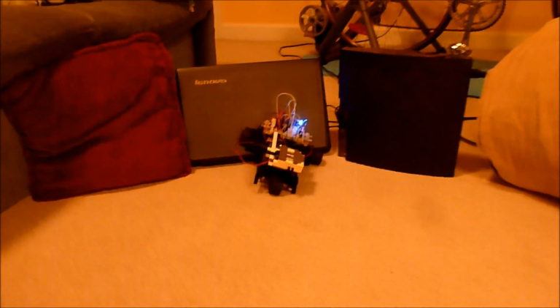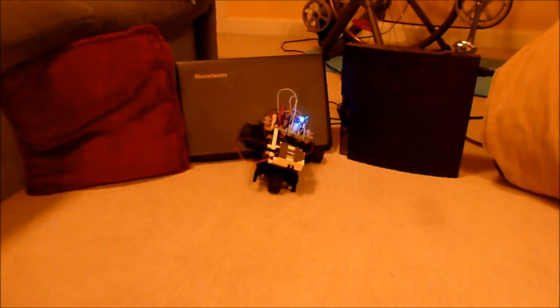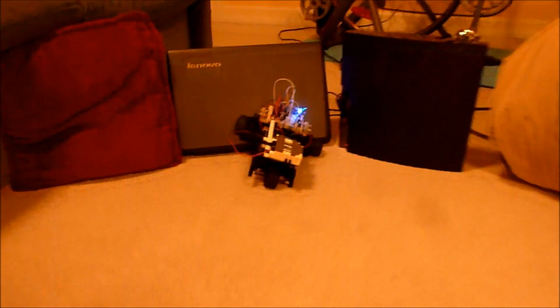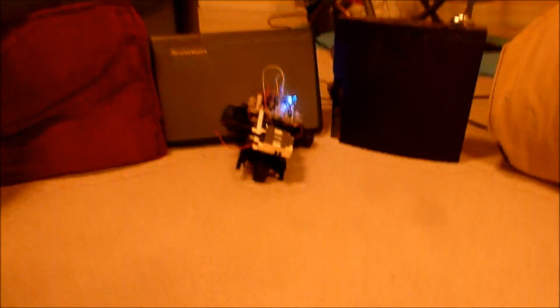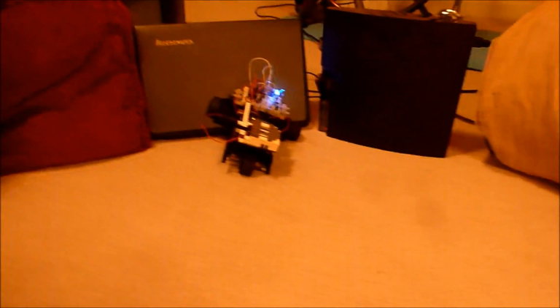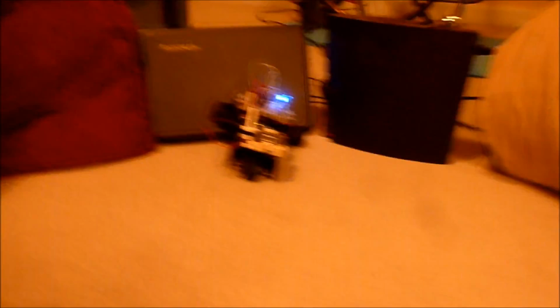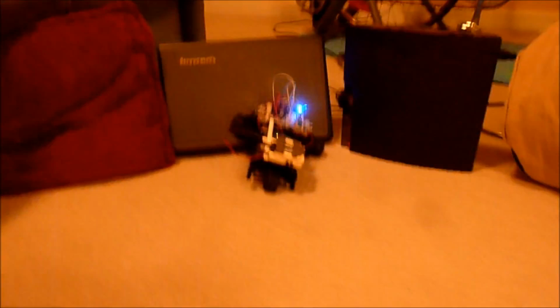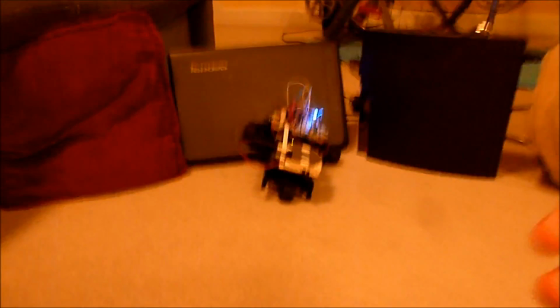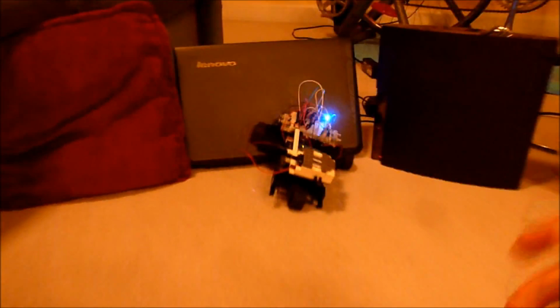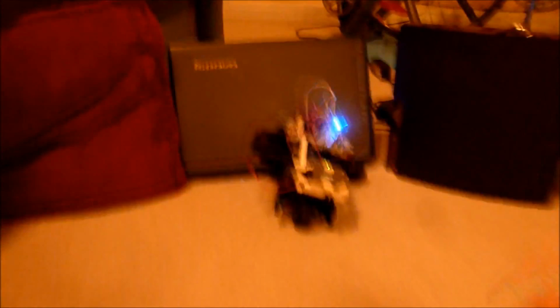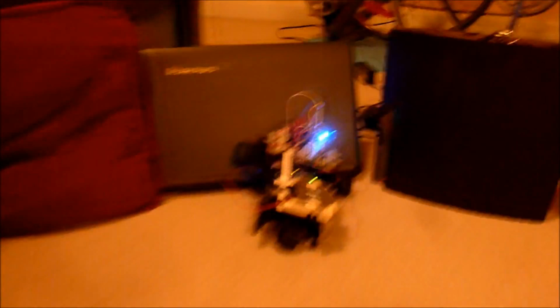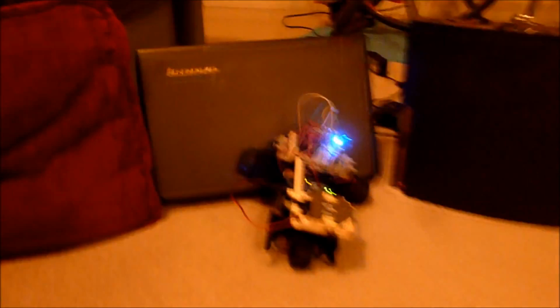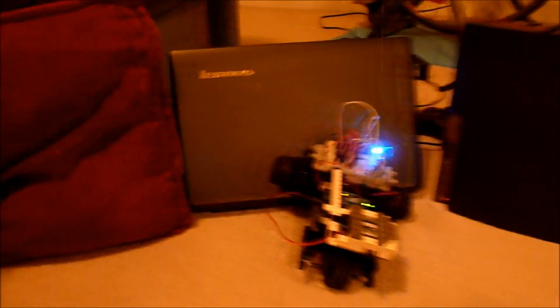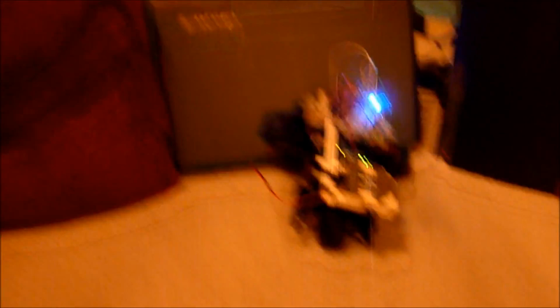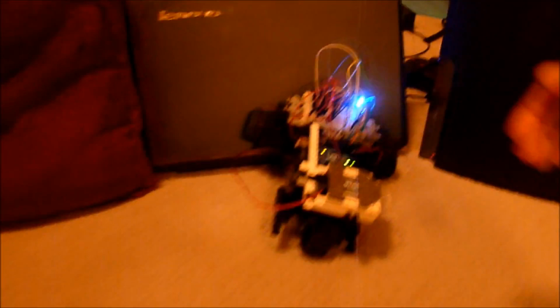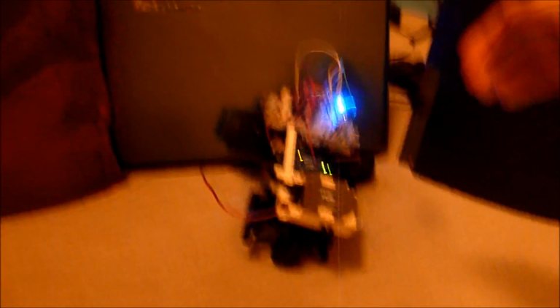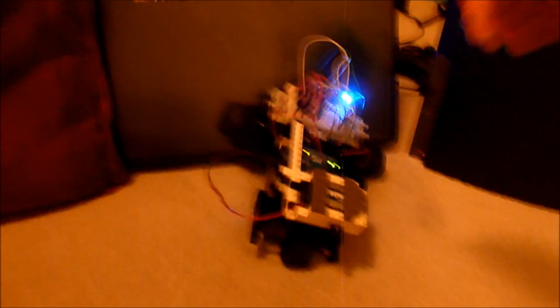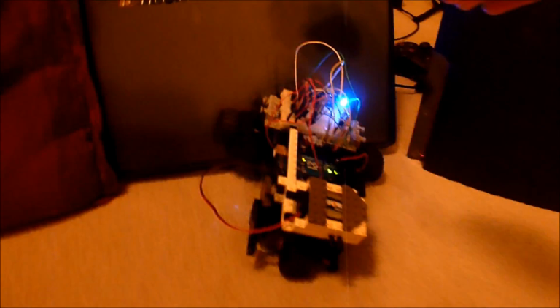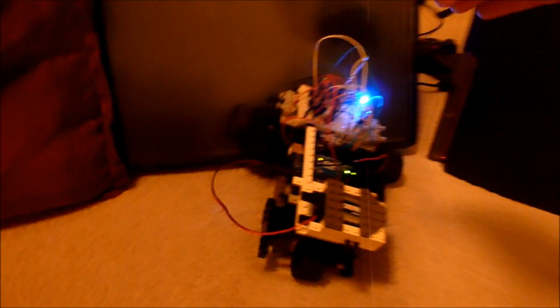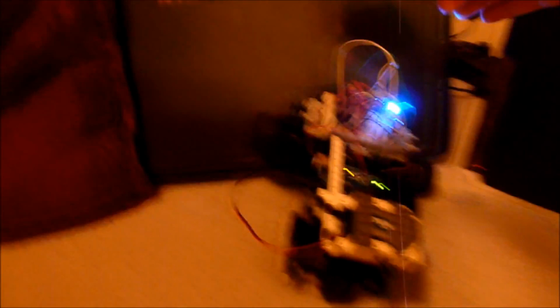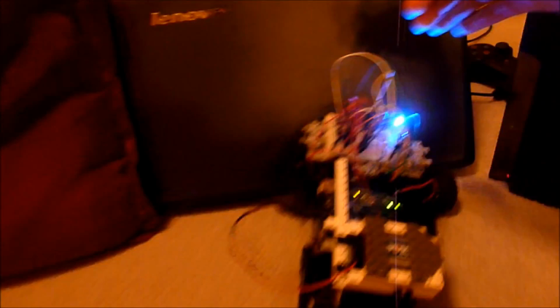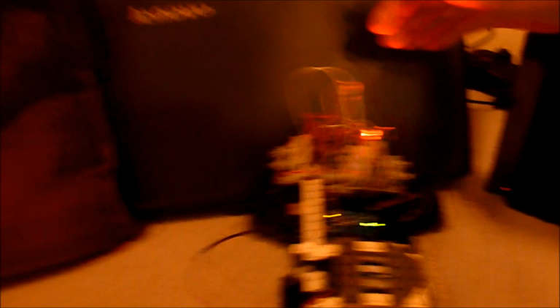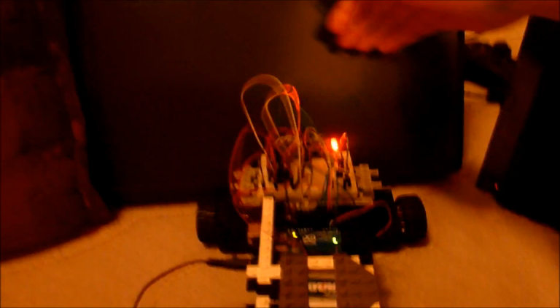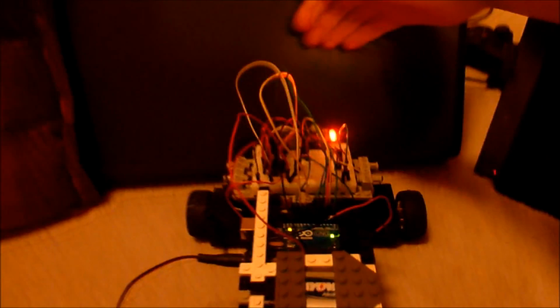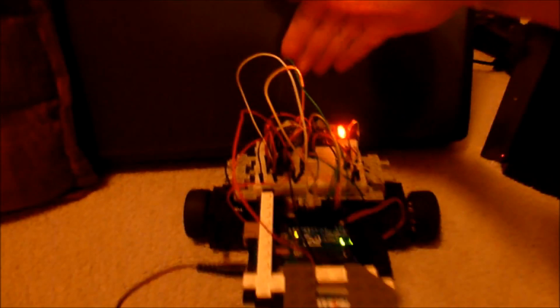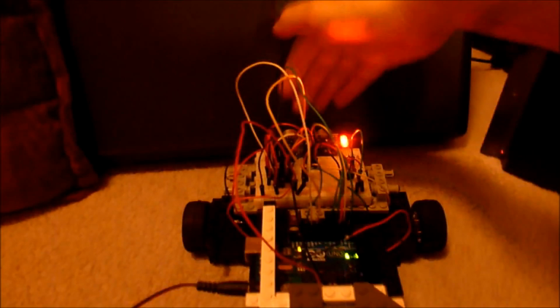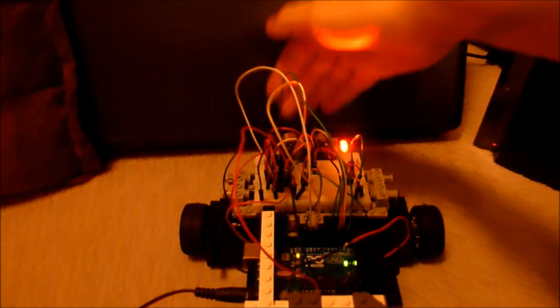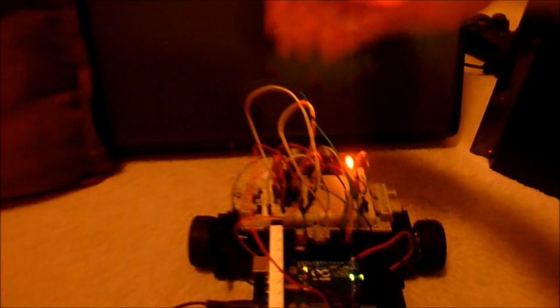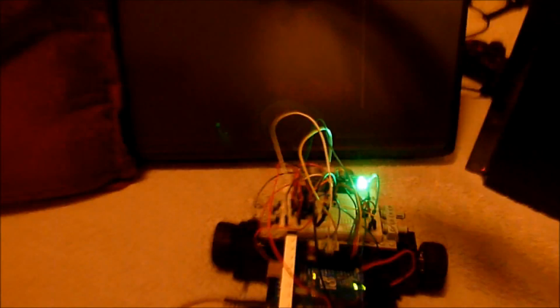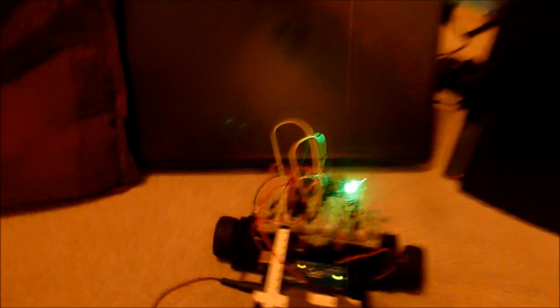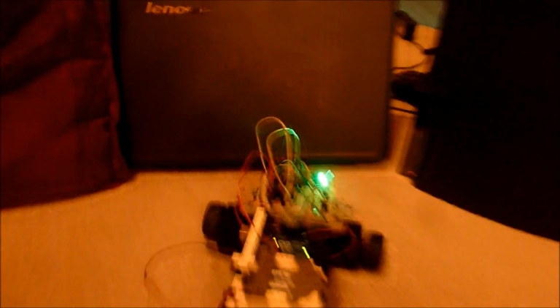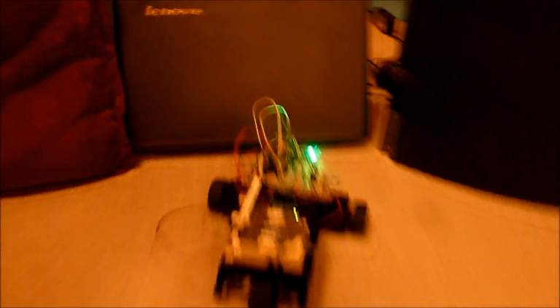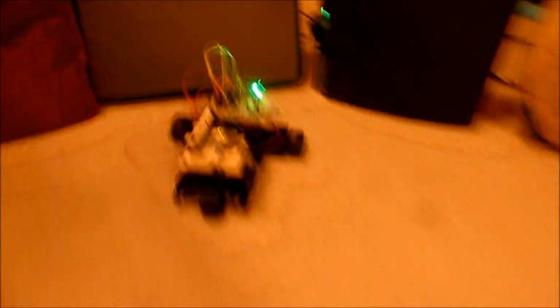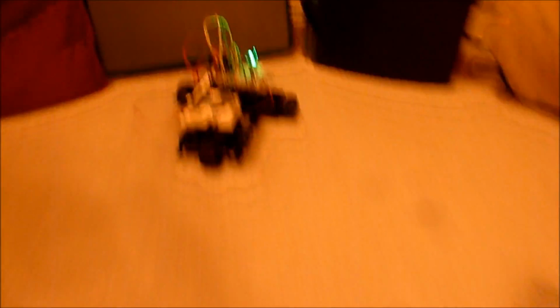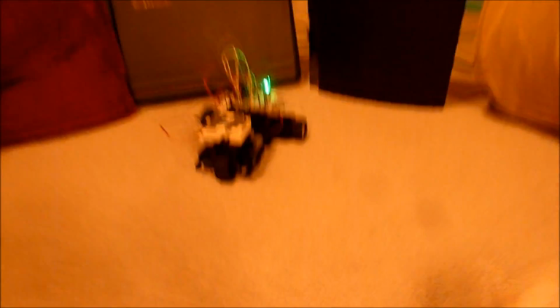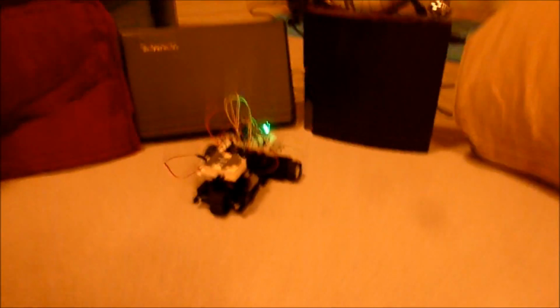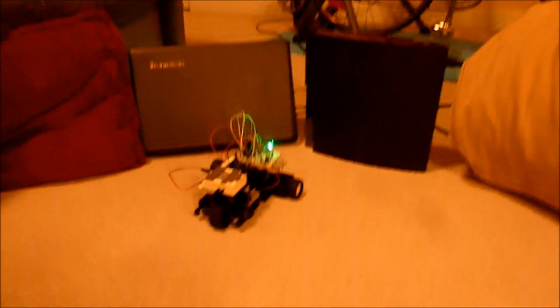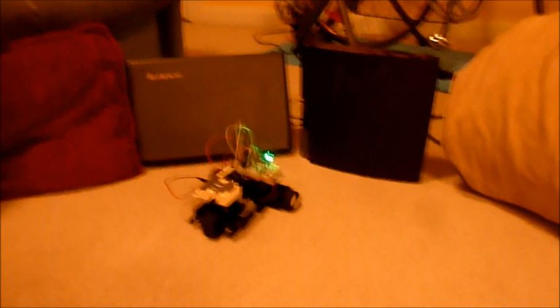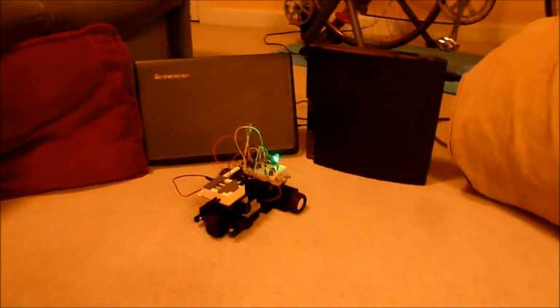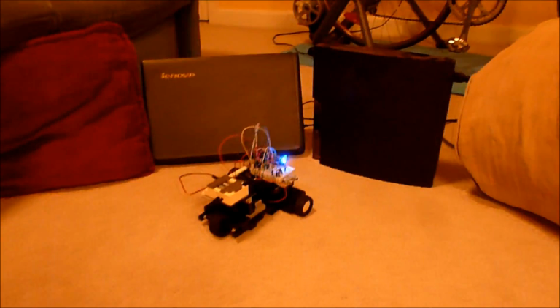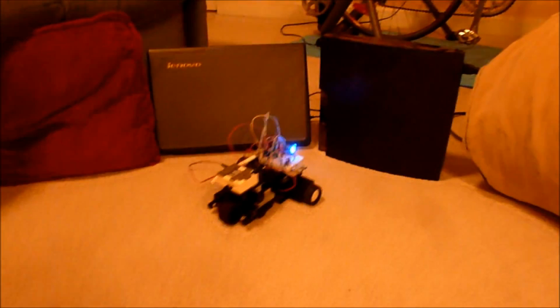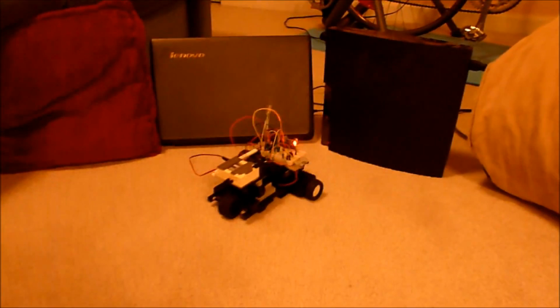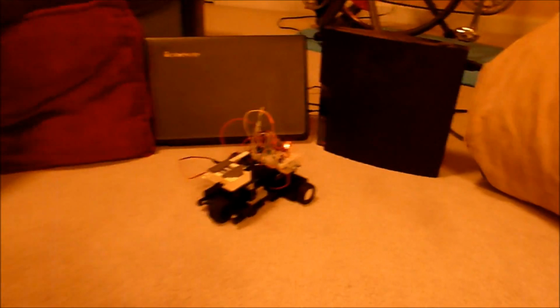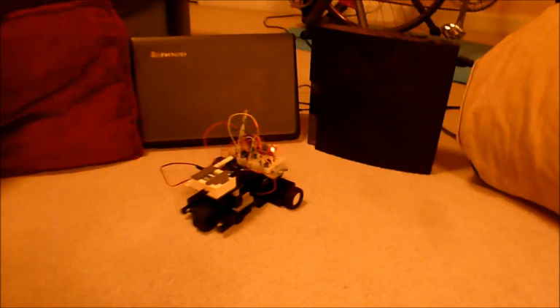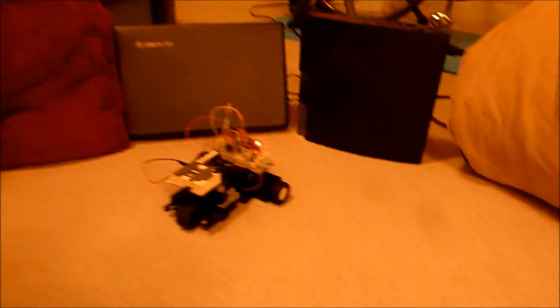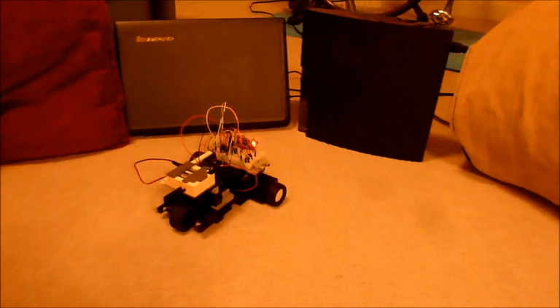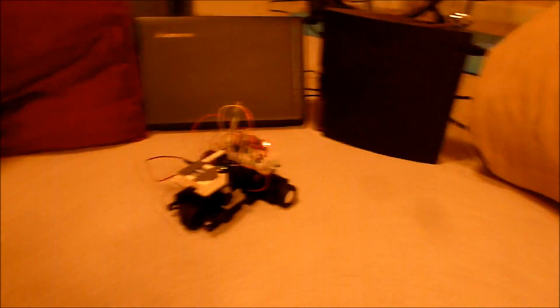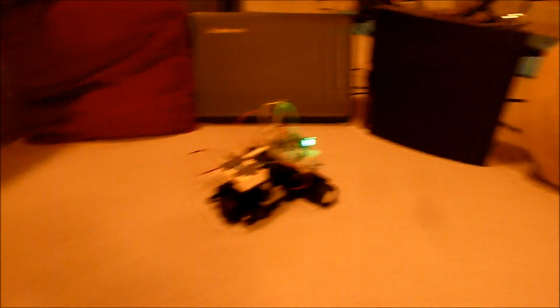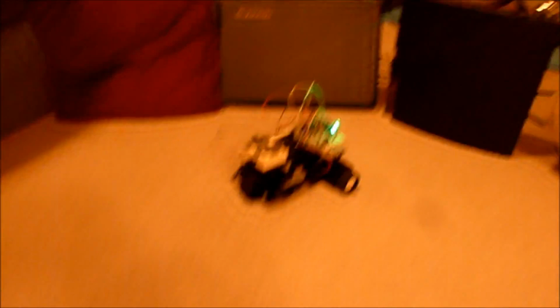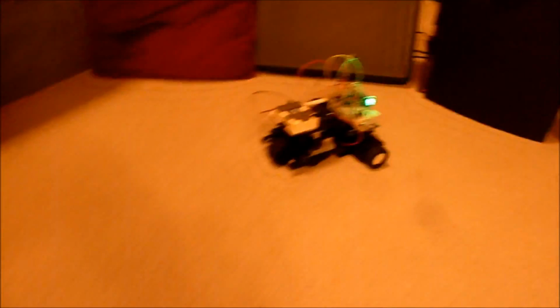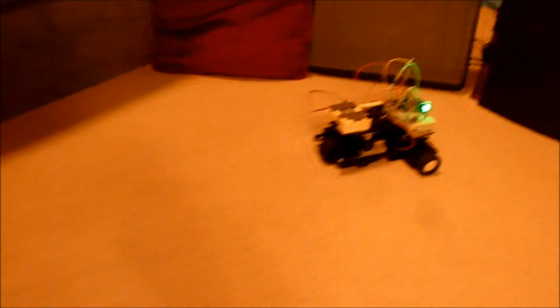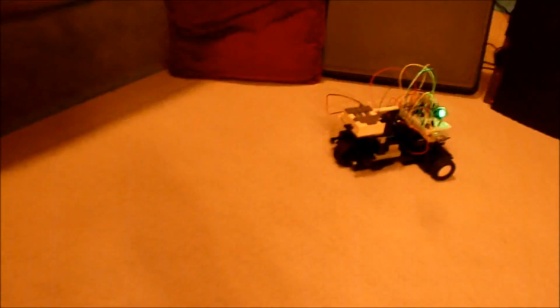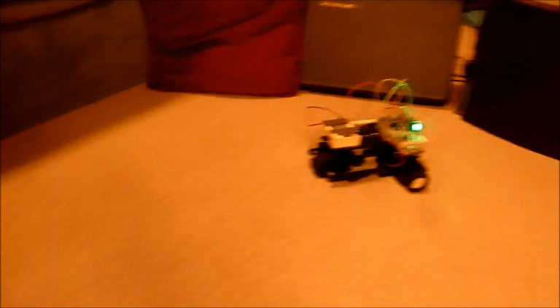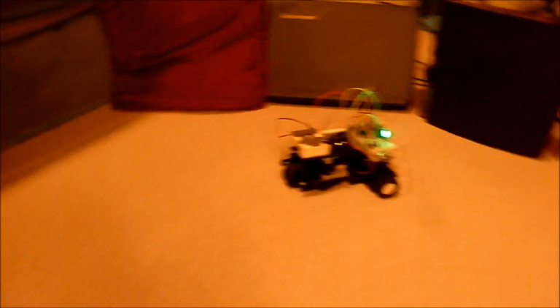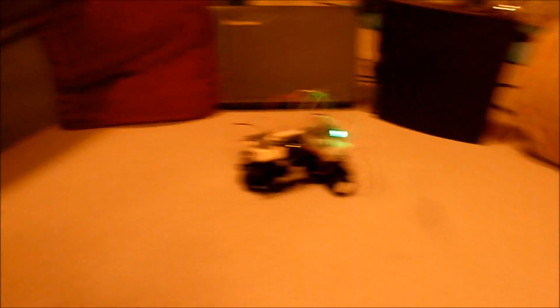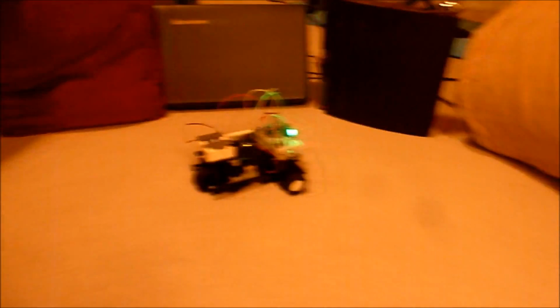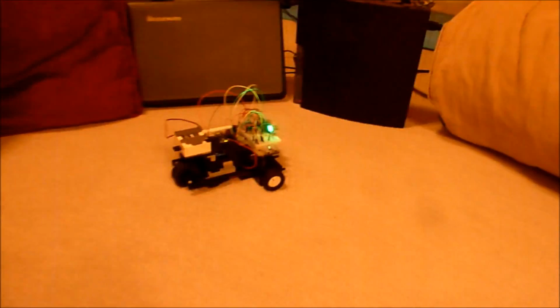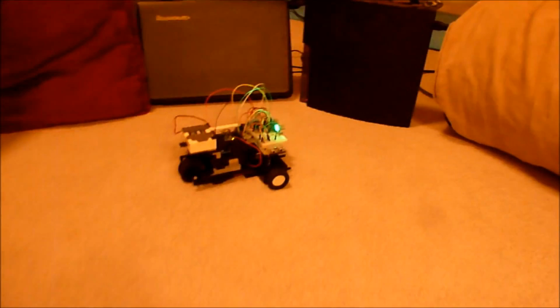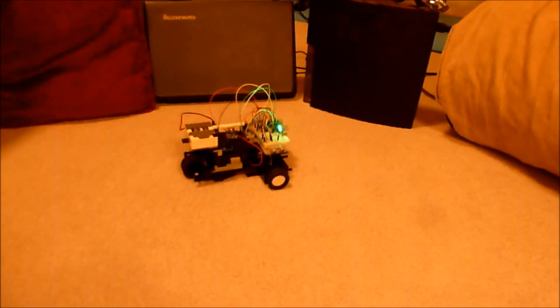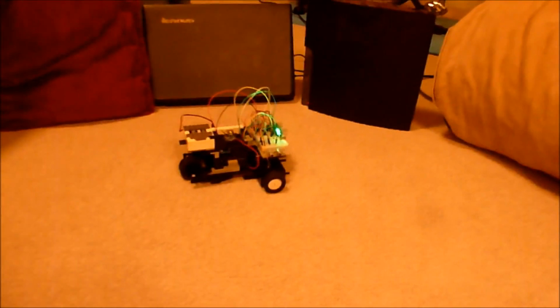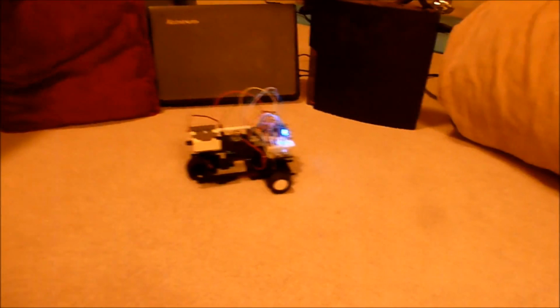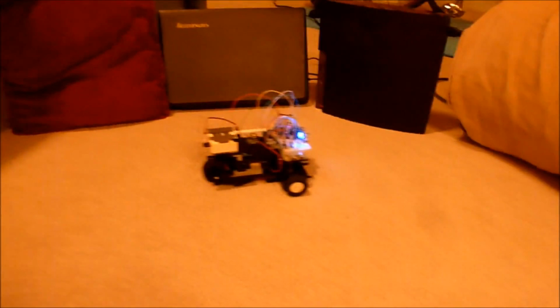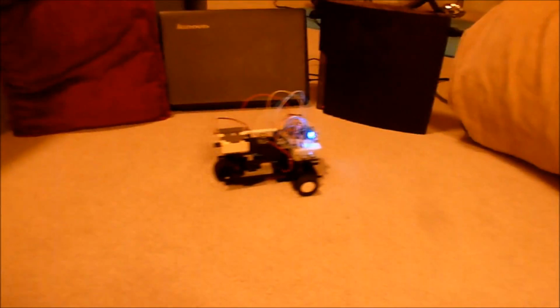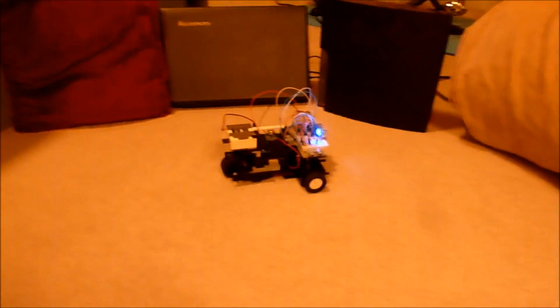Sometimes the sensors can be a little bit iffy, so we'll stick our hand in front. There we go.